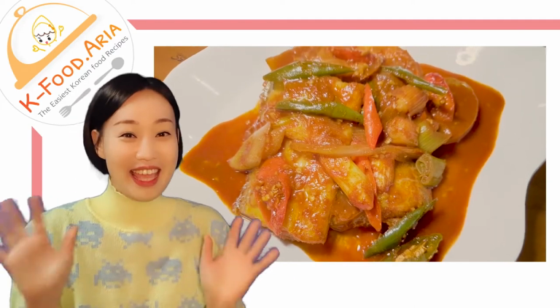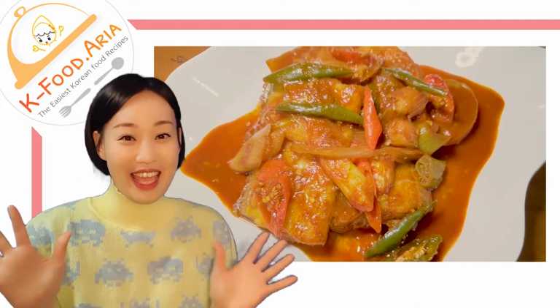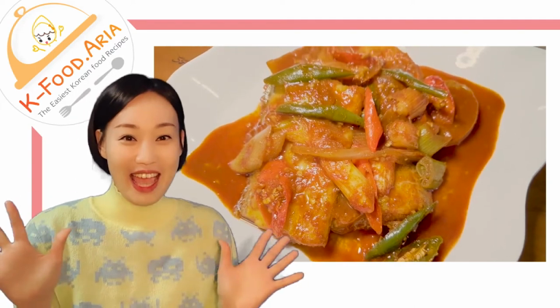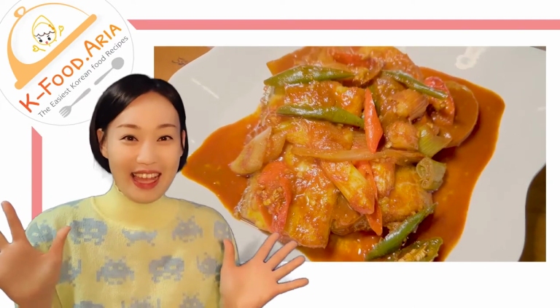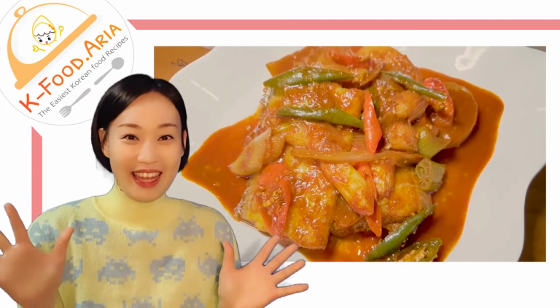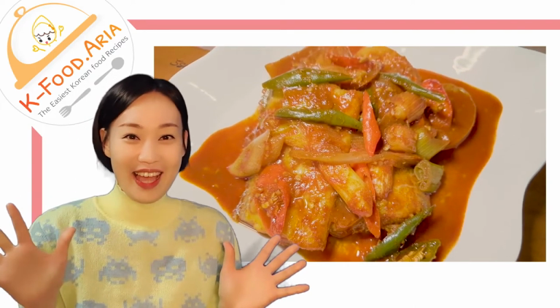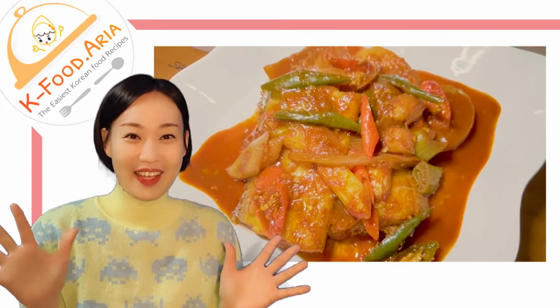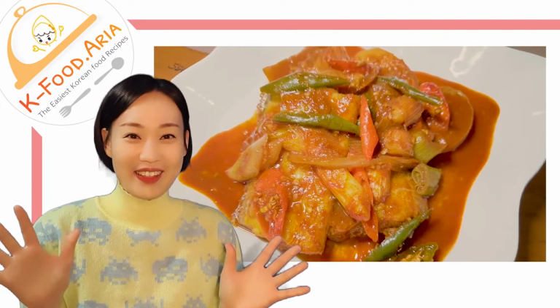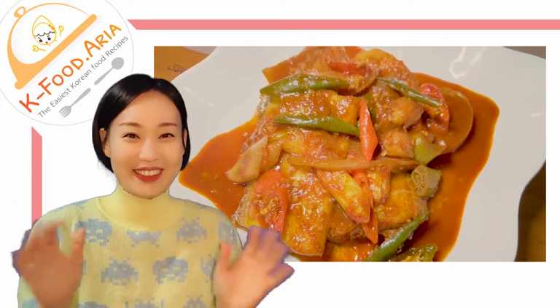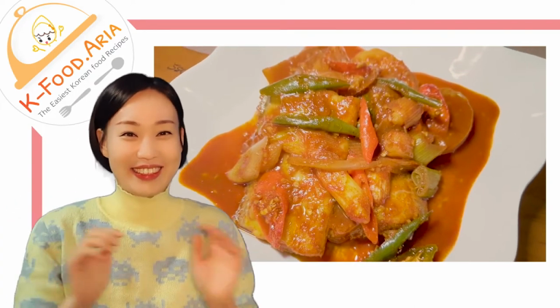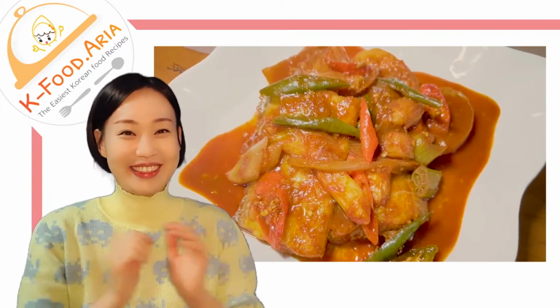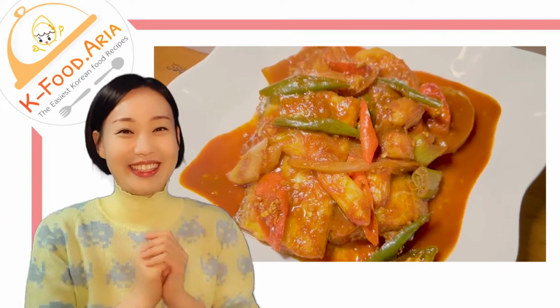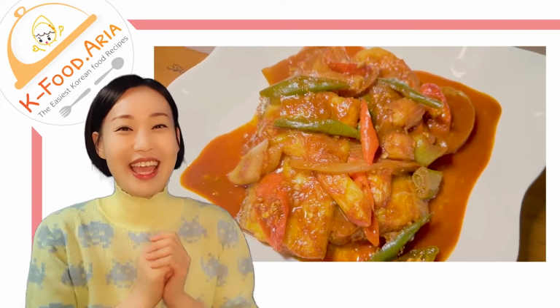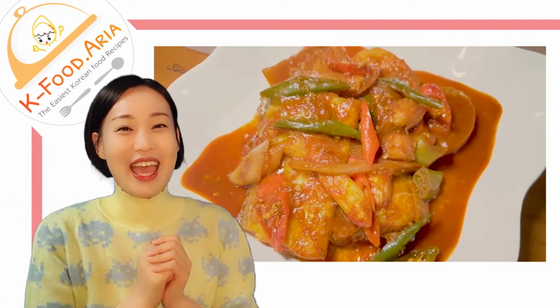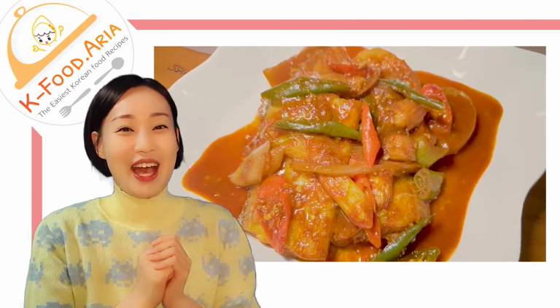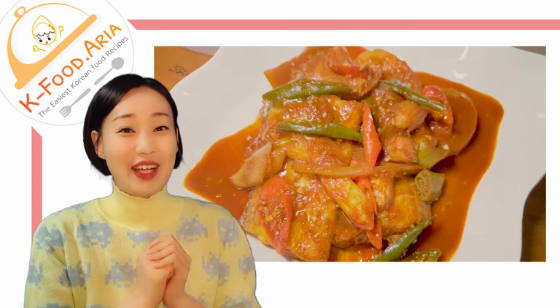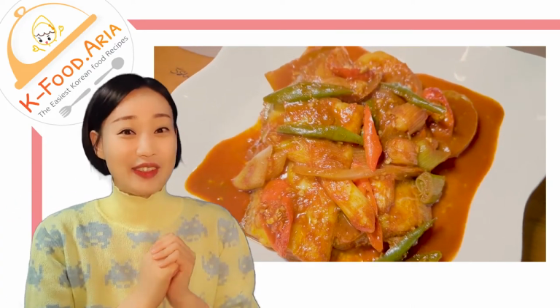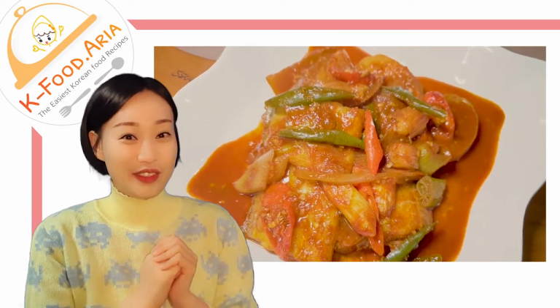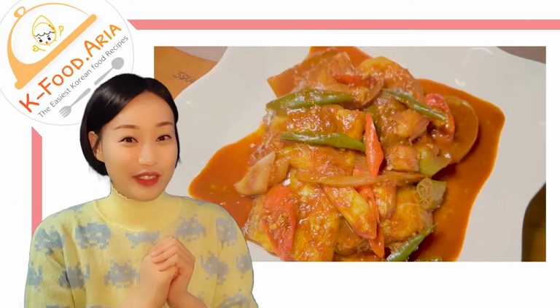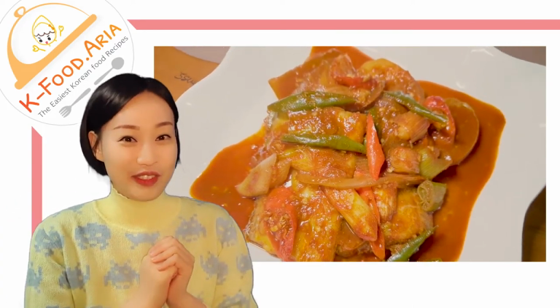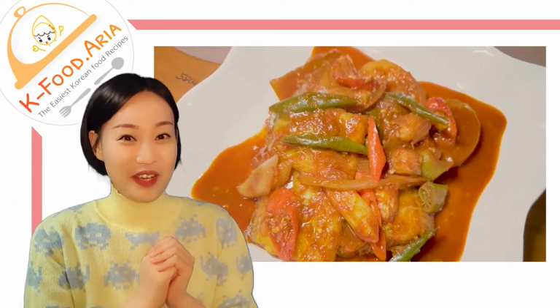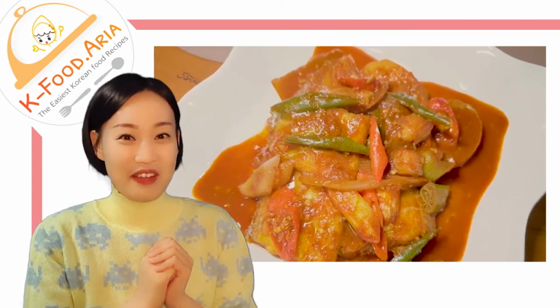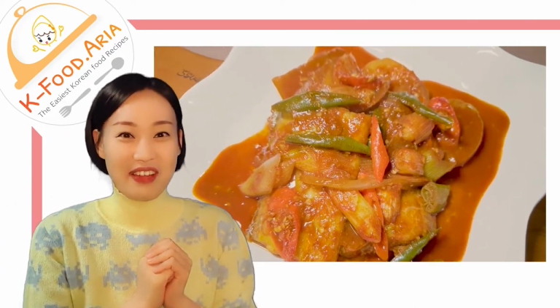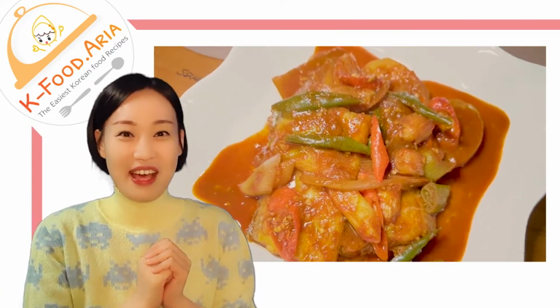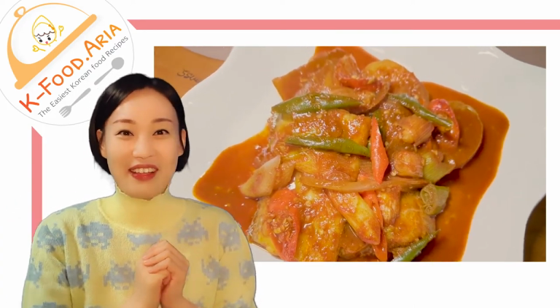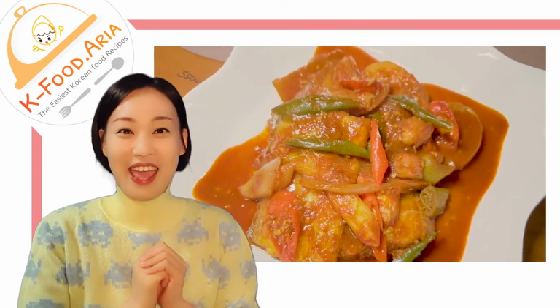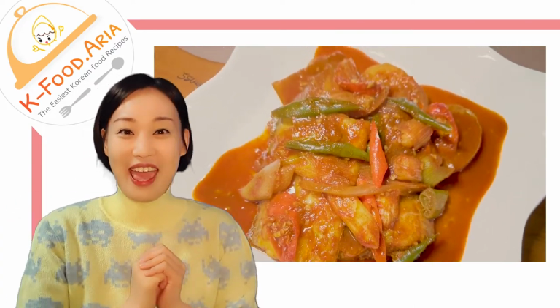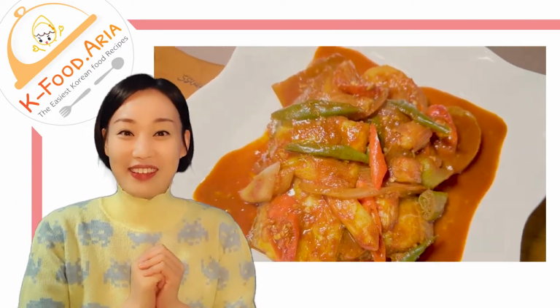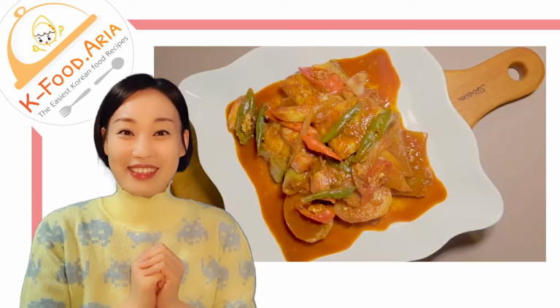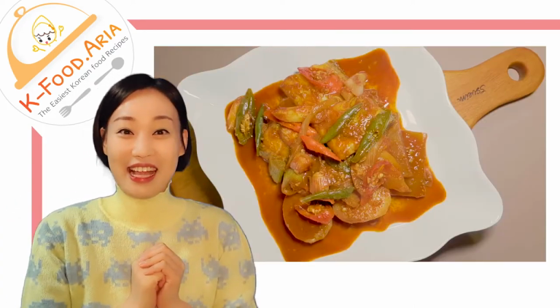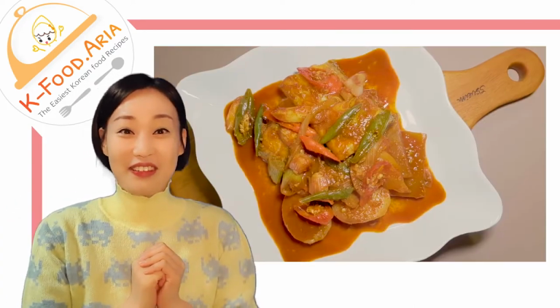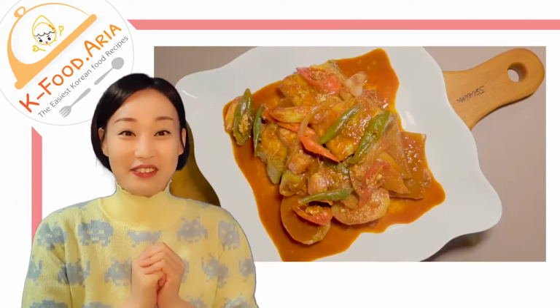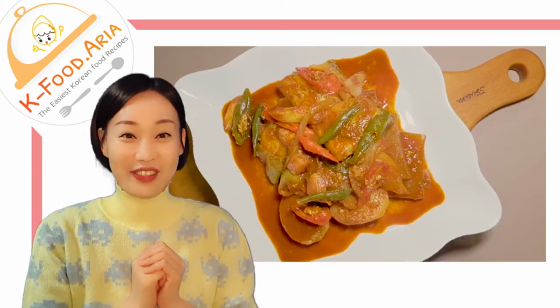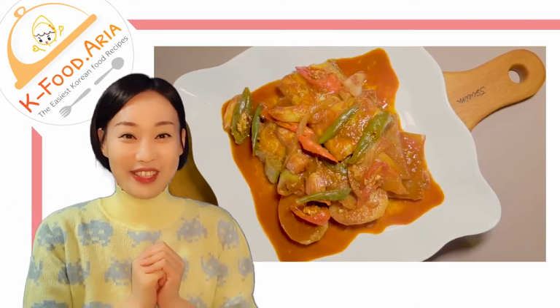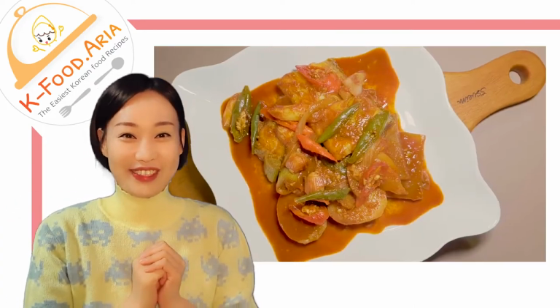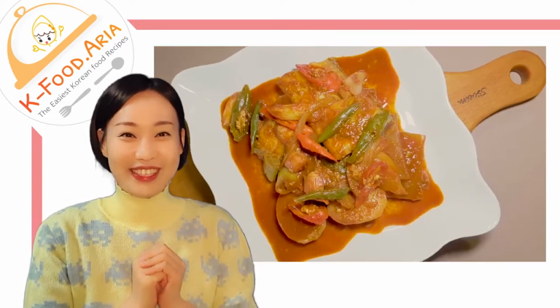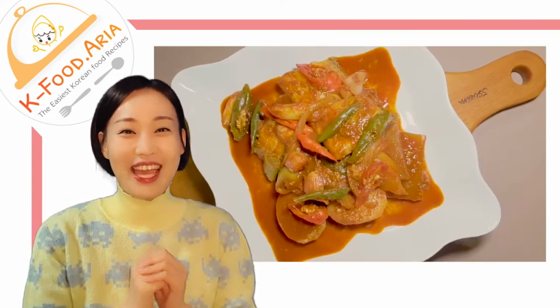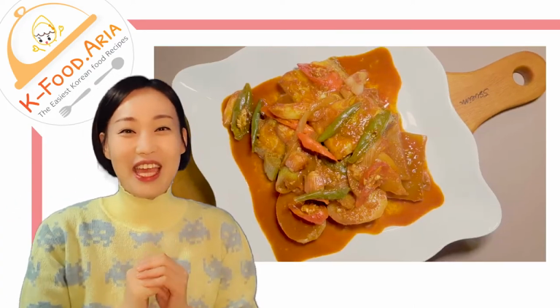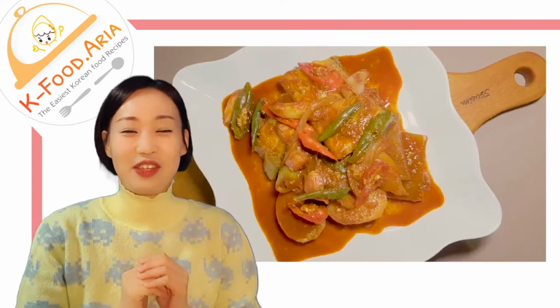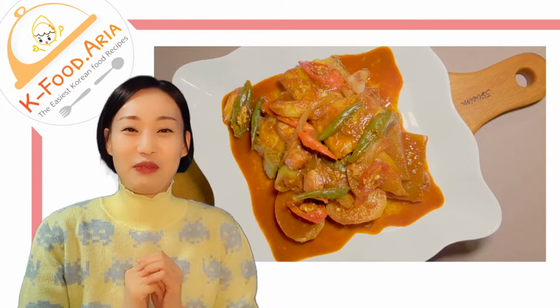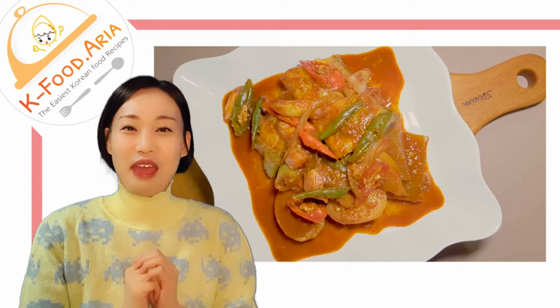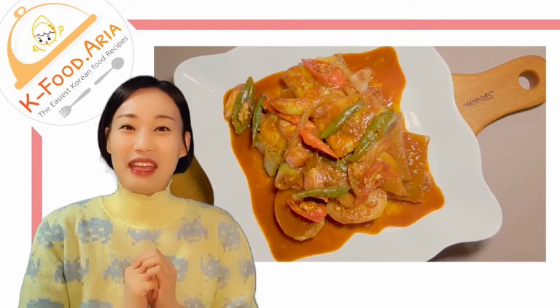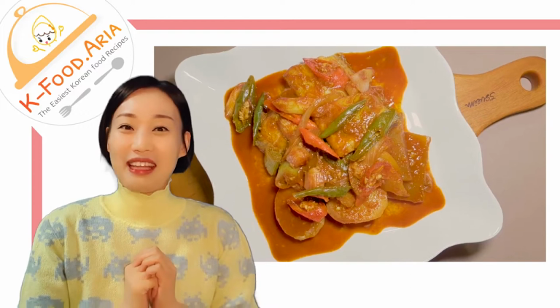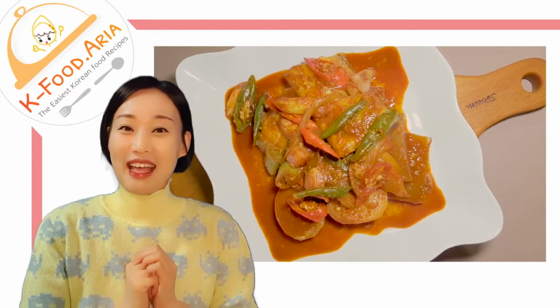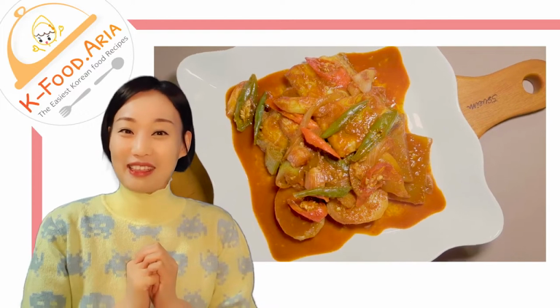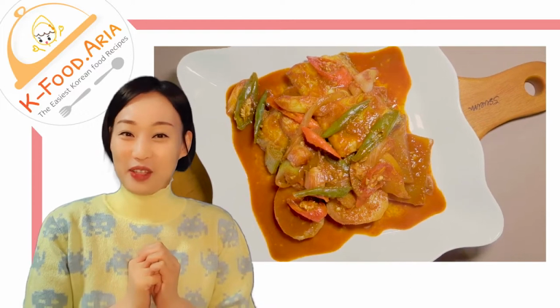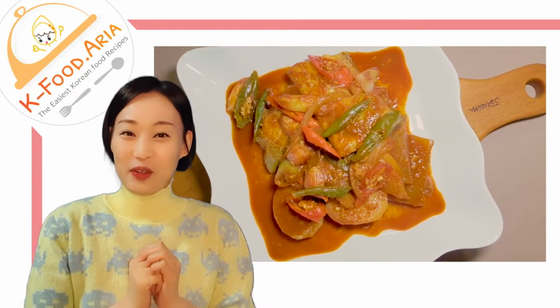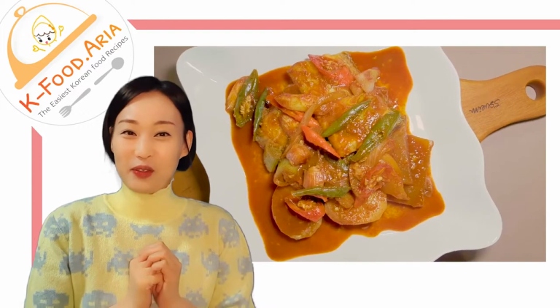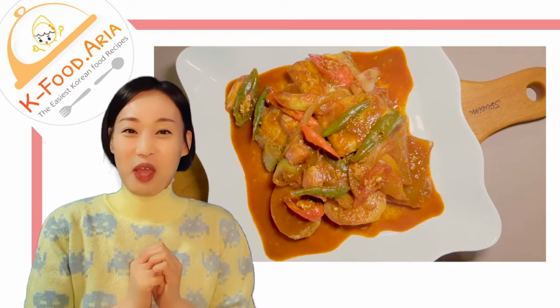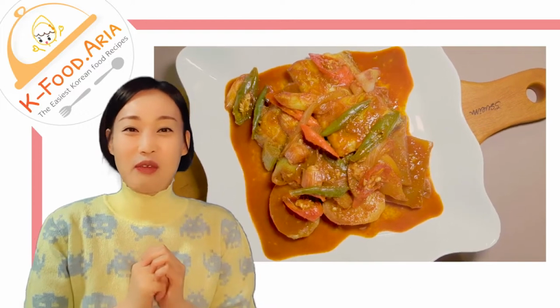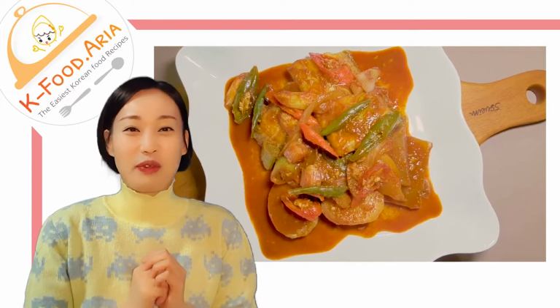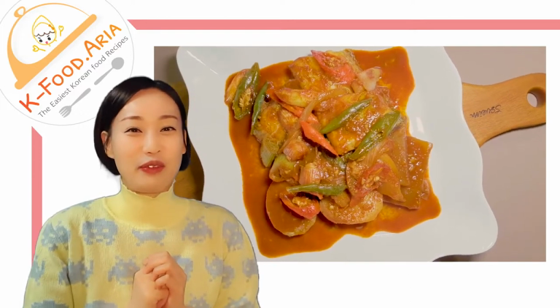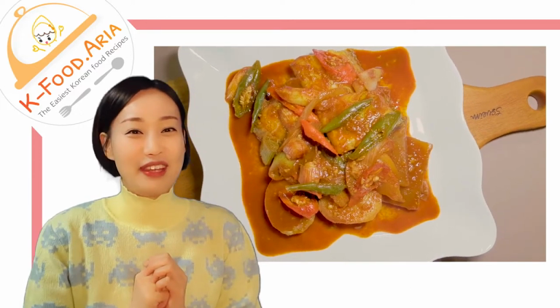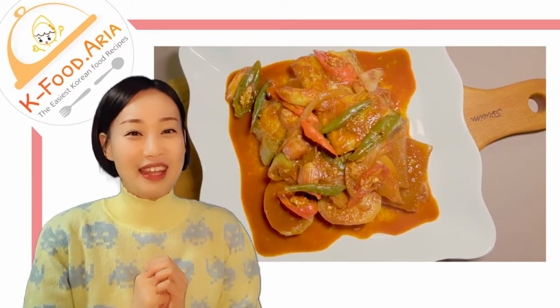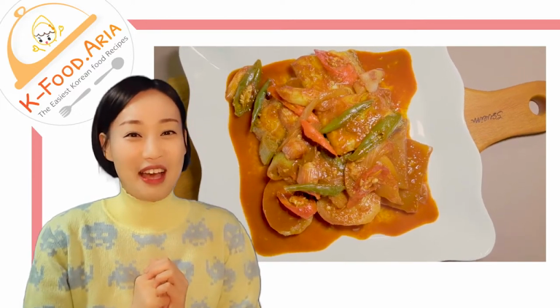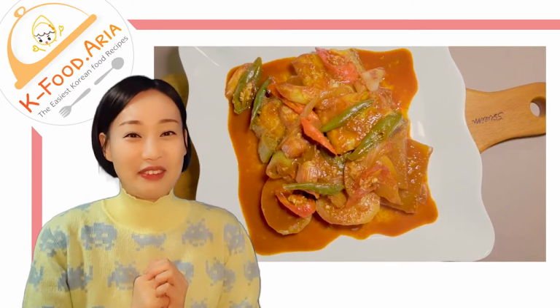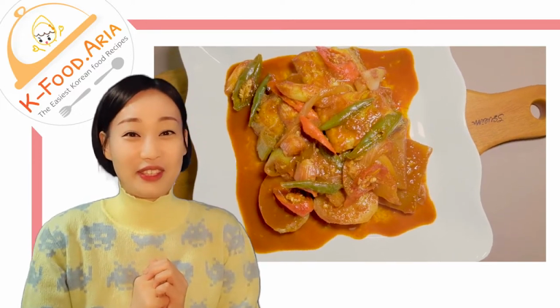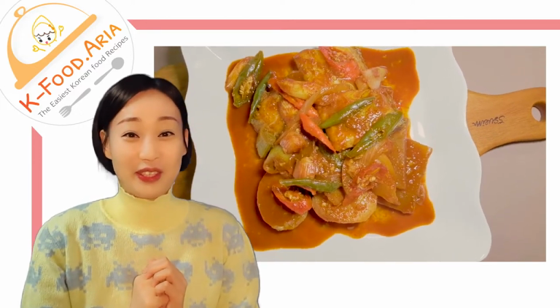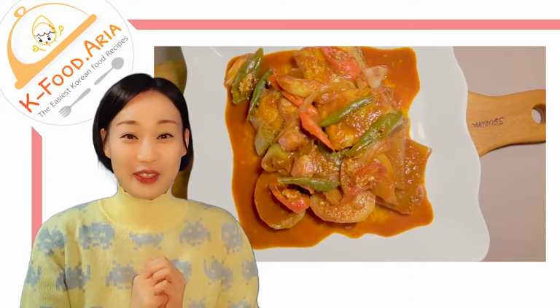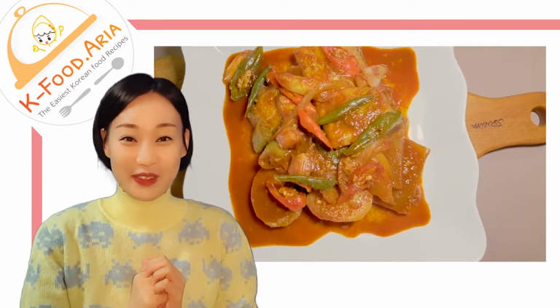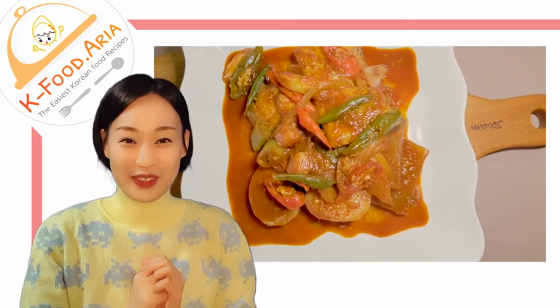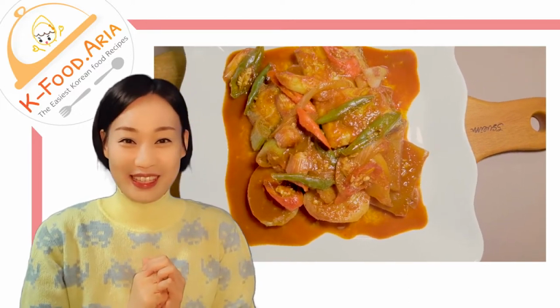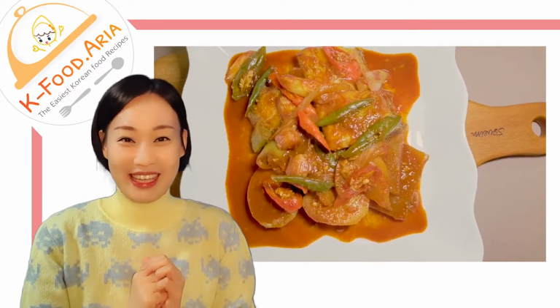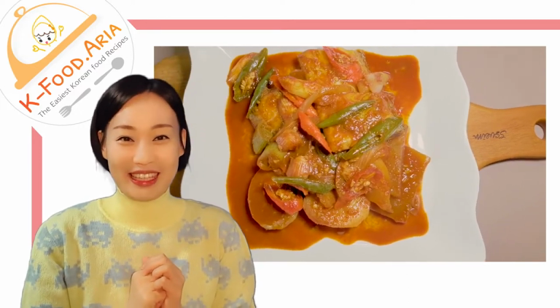Hello! Do you know about hairtail fish? You may not know, but we love to cook it.